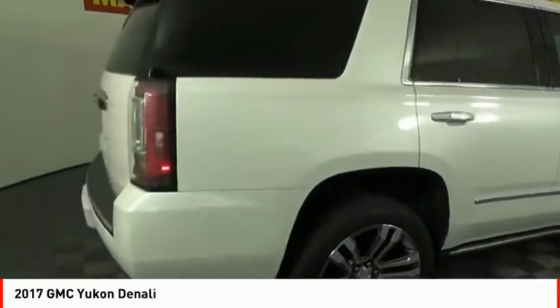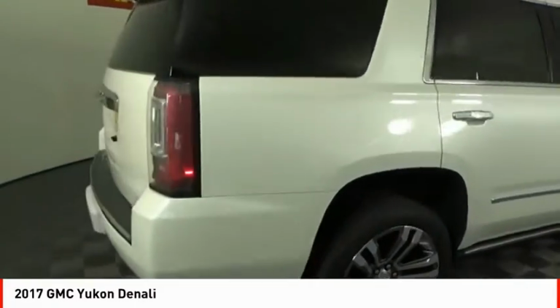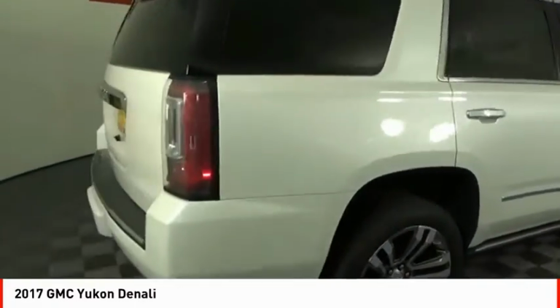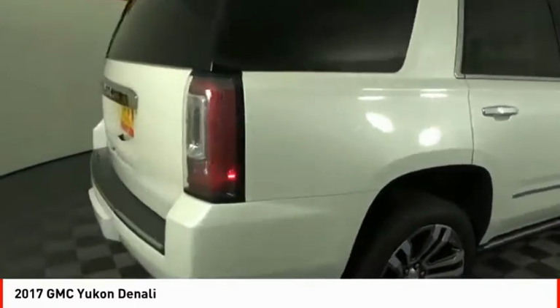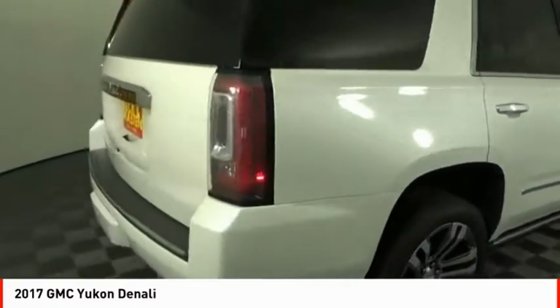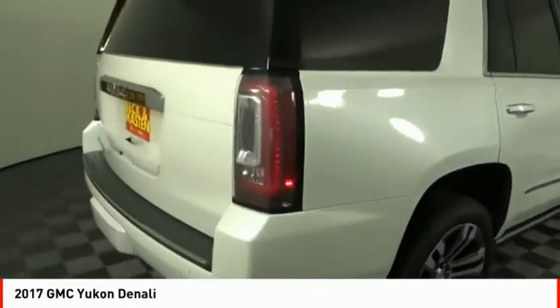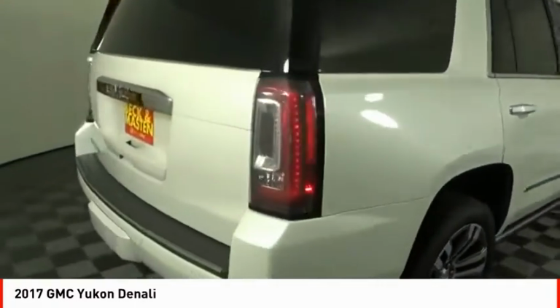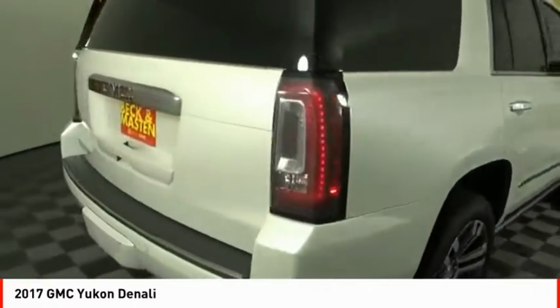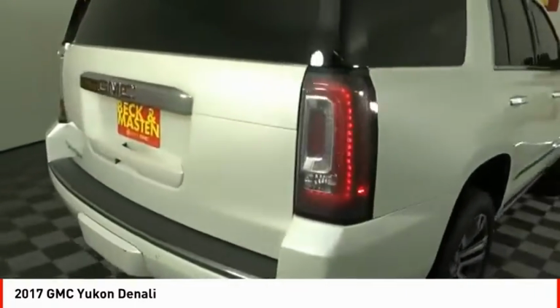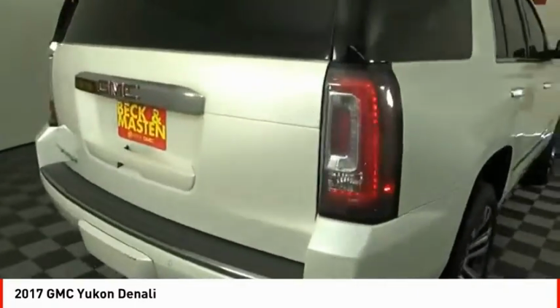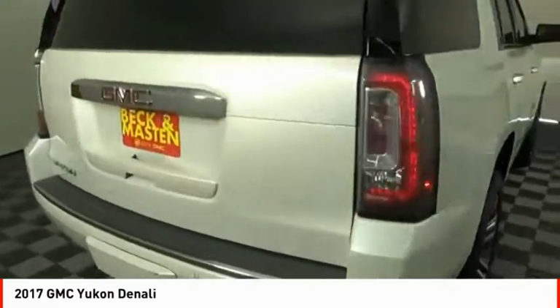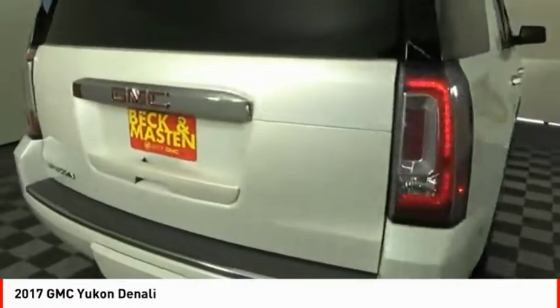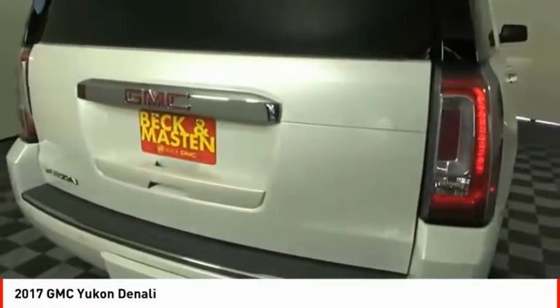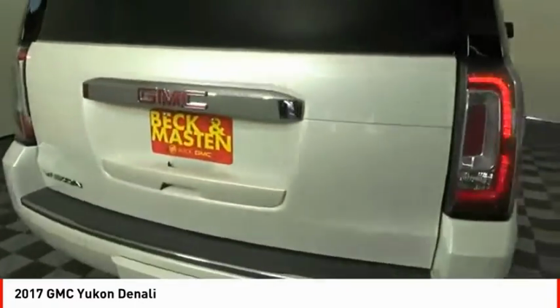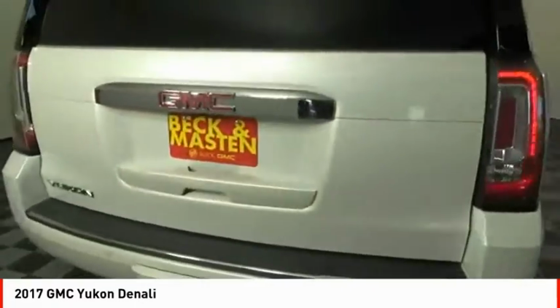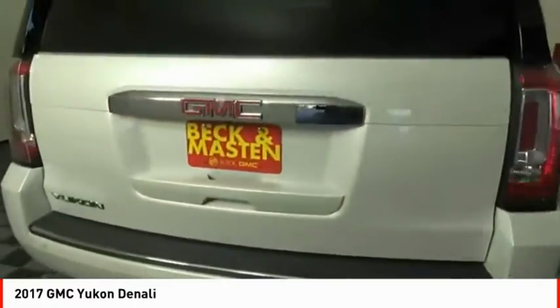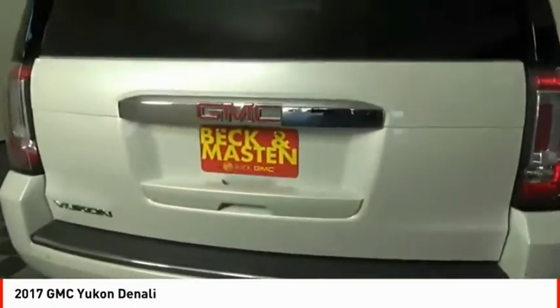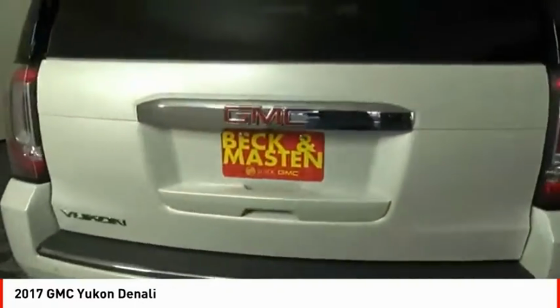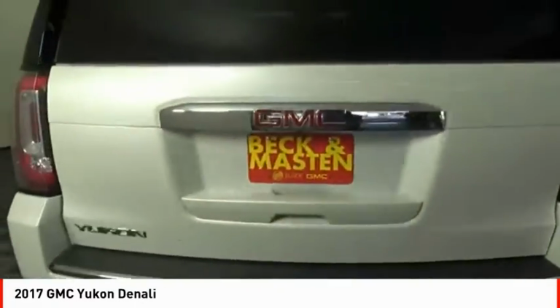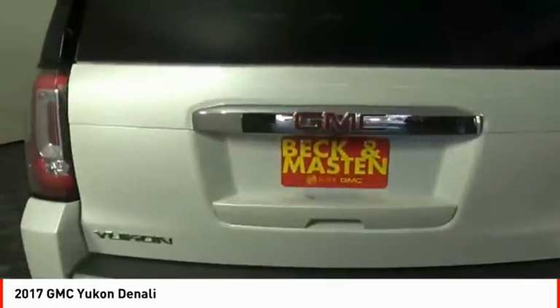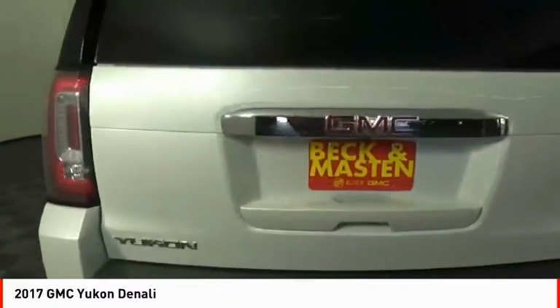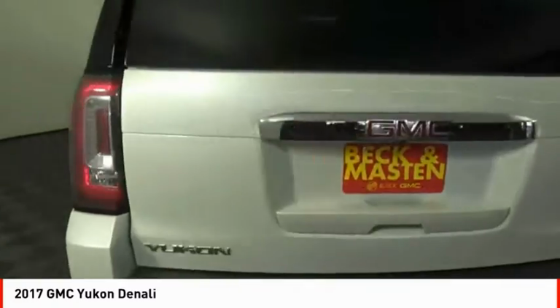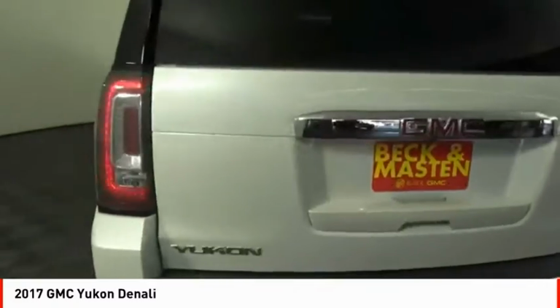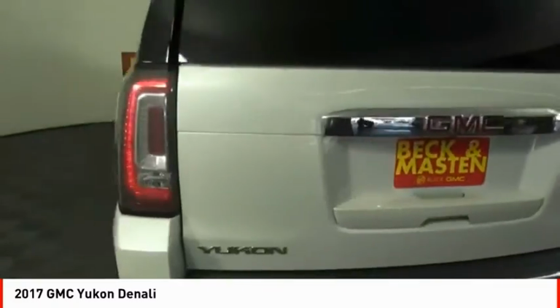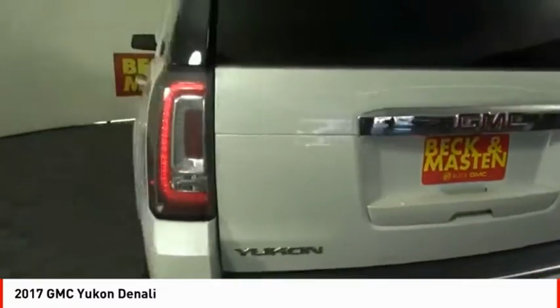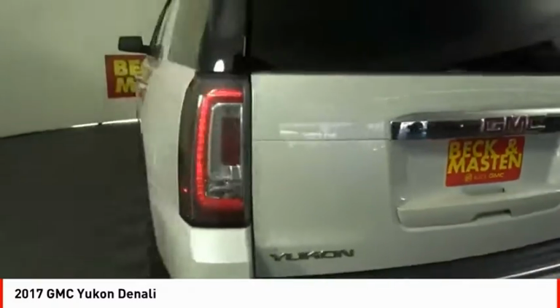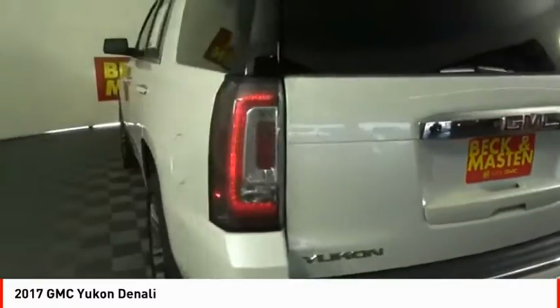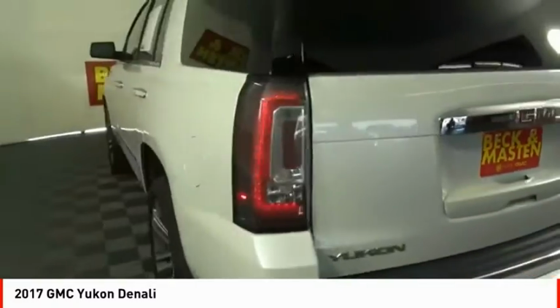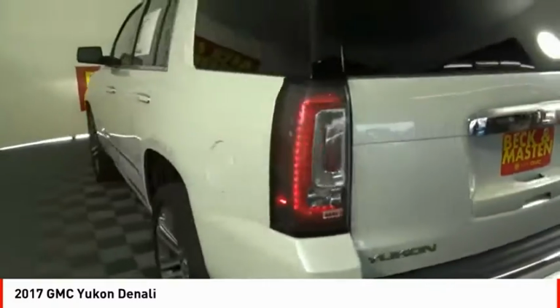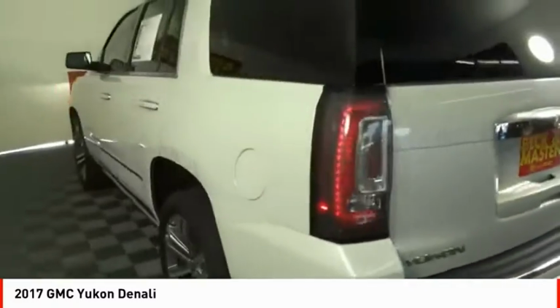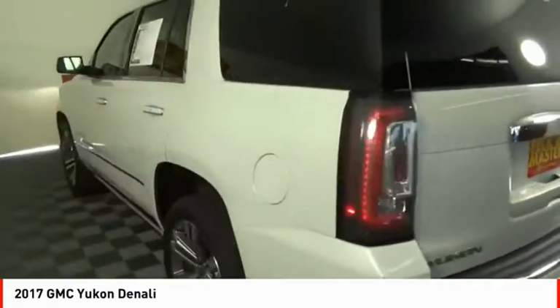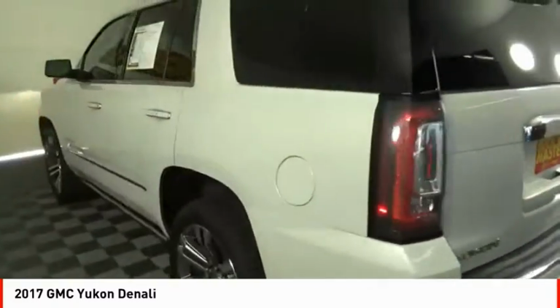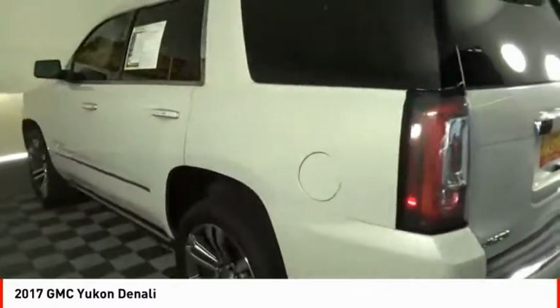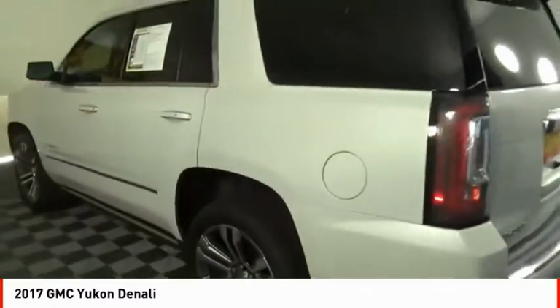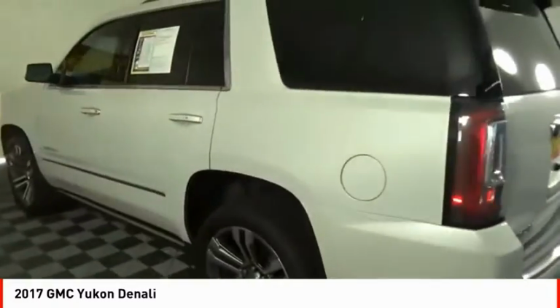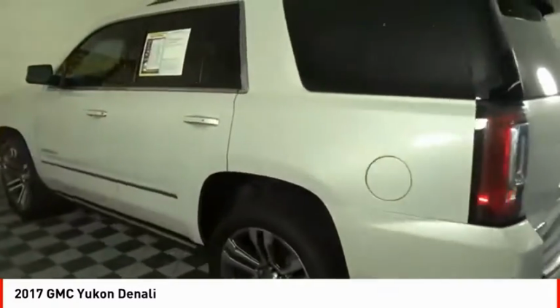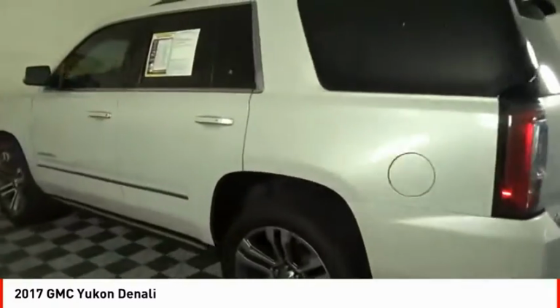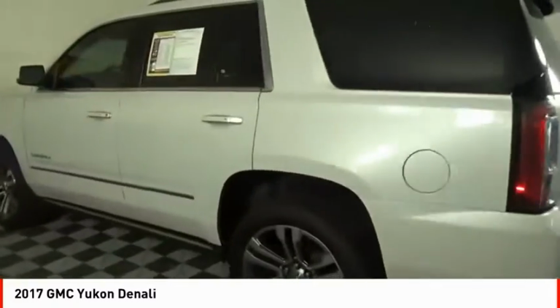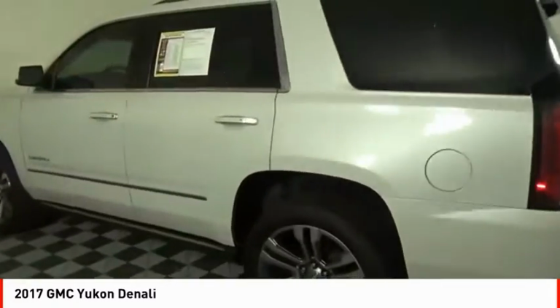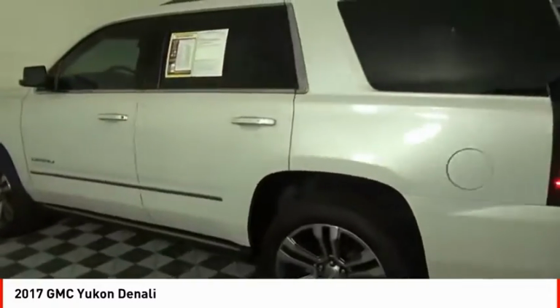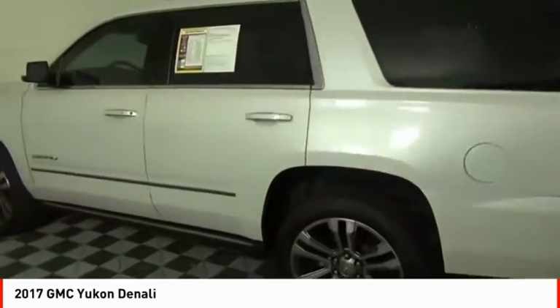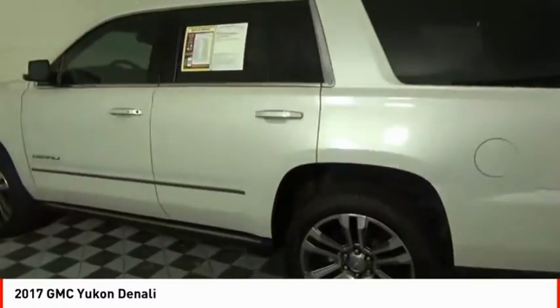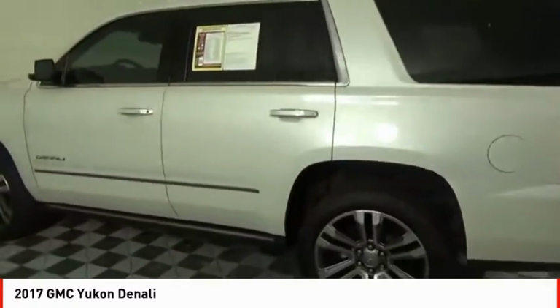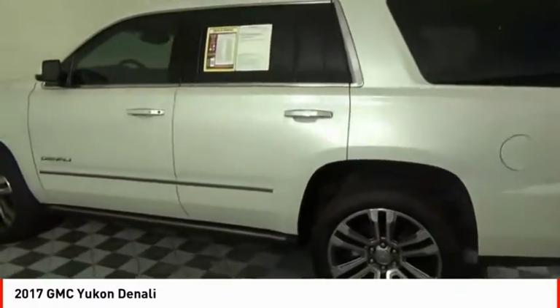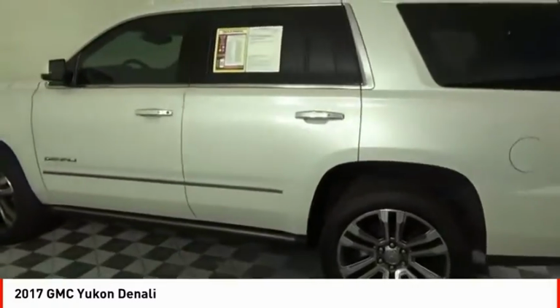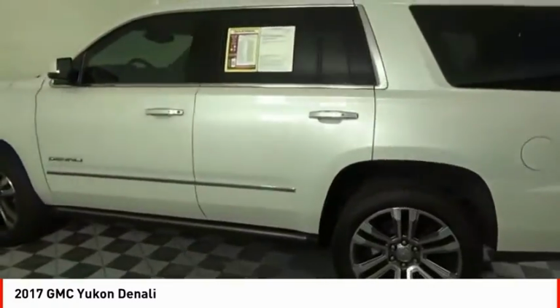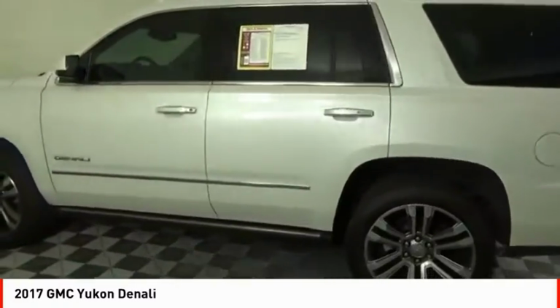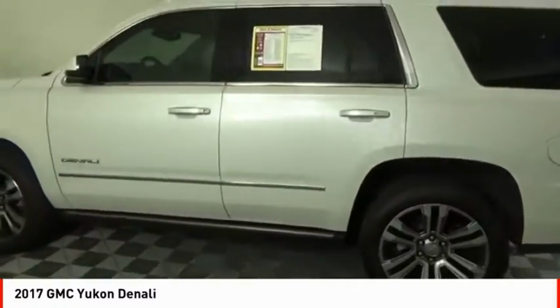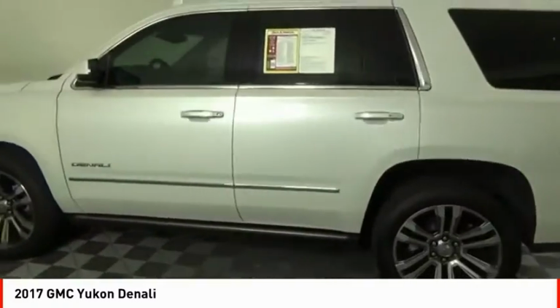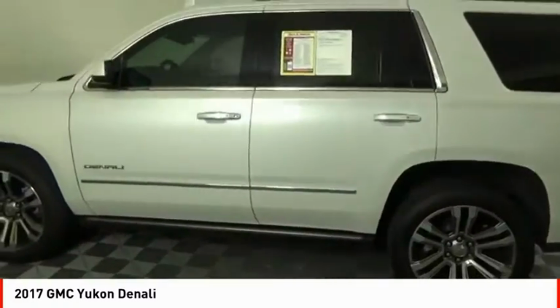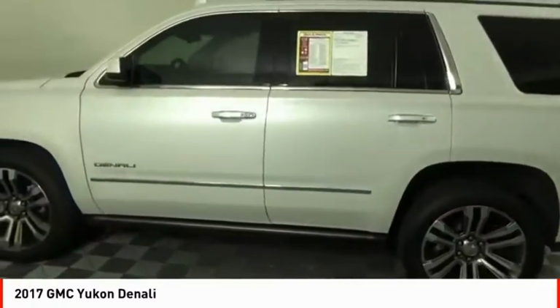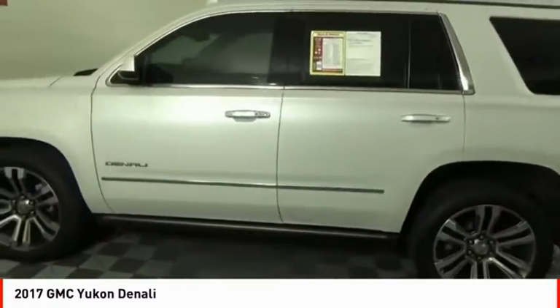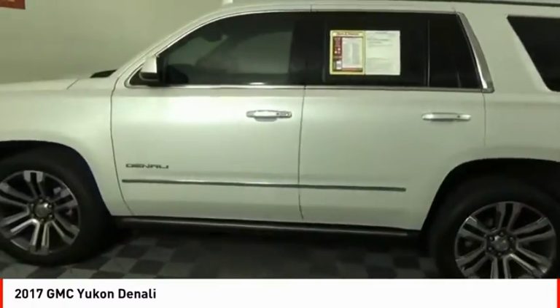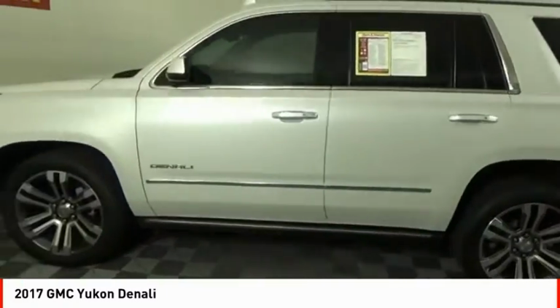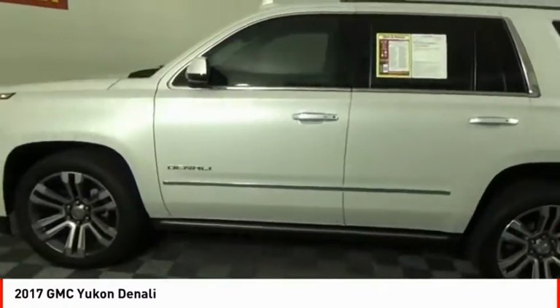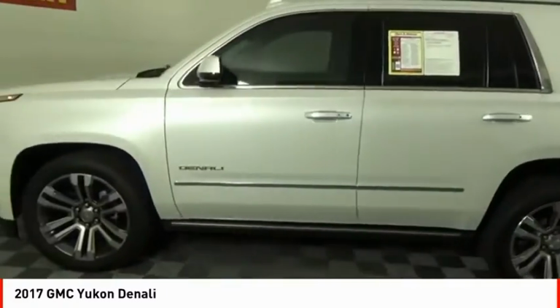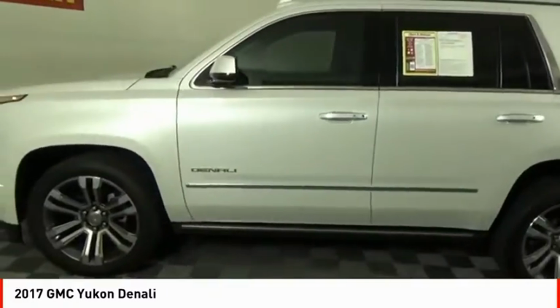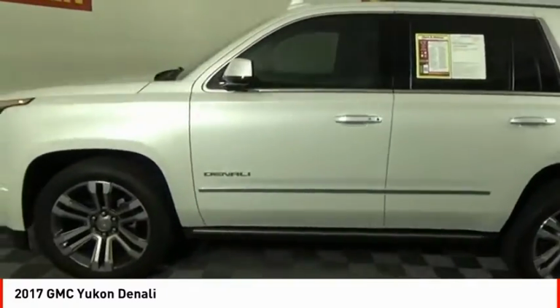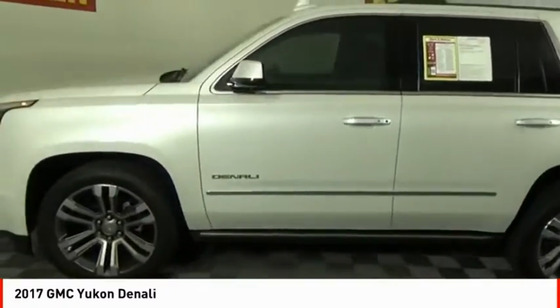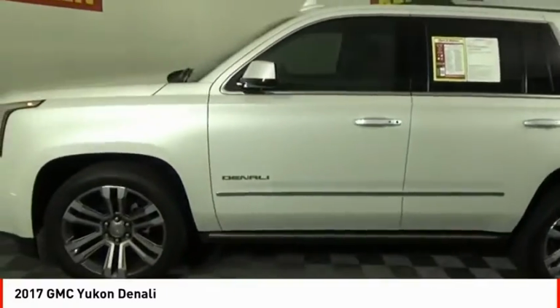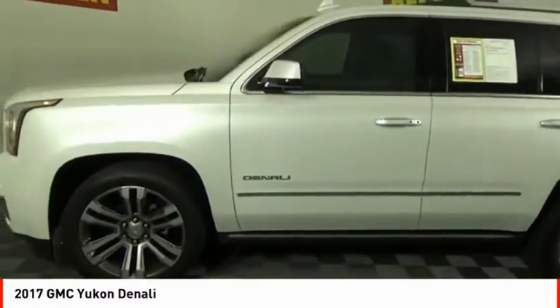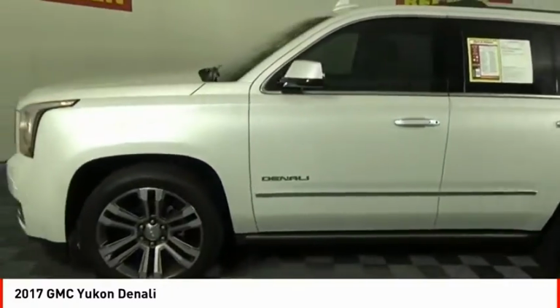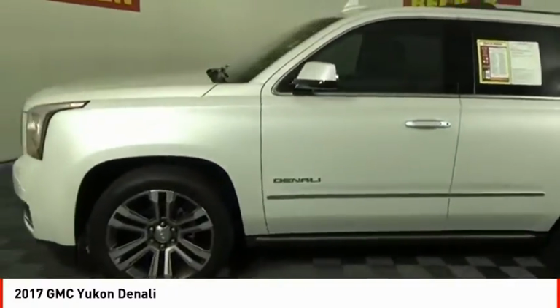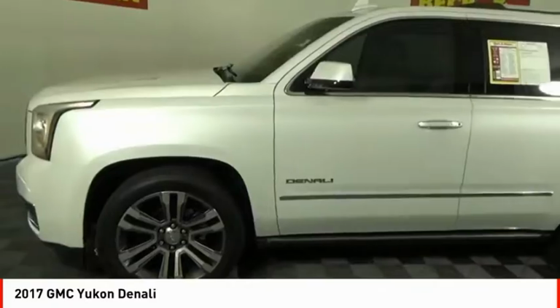Boasting a Vortec 5.3 liter V8 with active fuel management and flex fuel, Yukon is agile and capable.